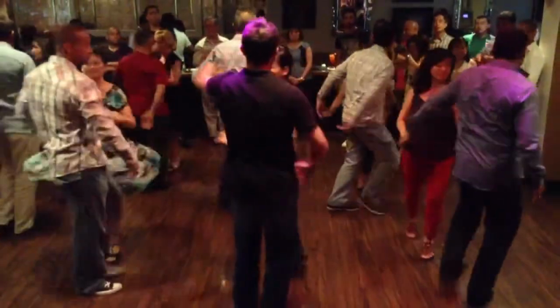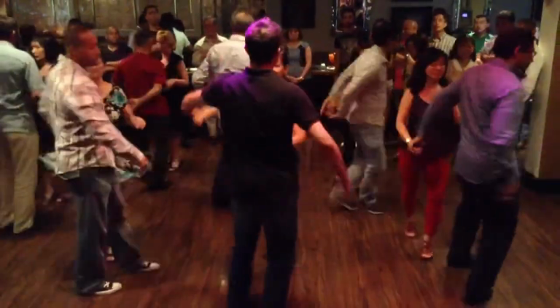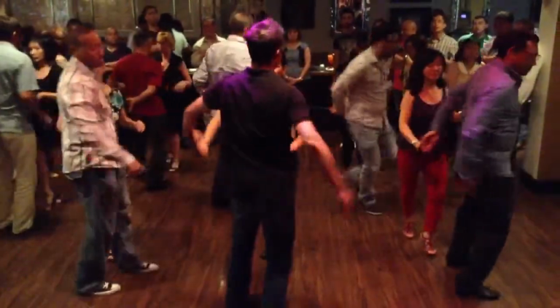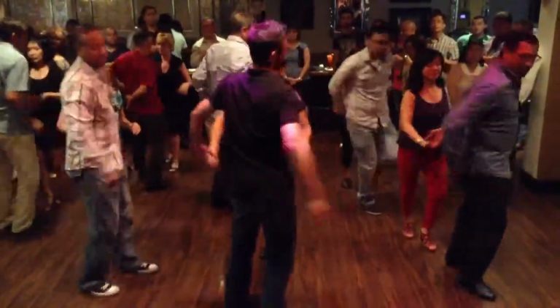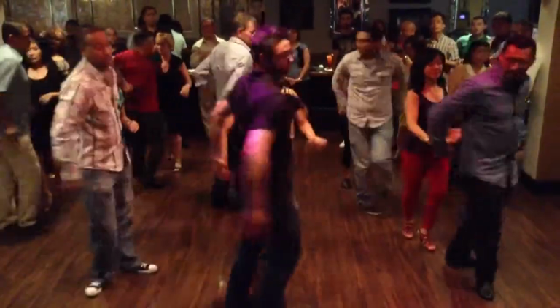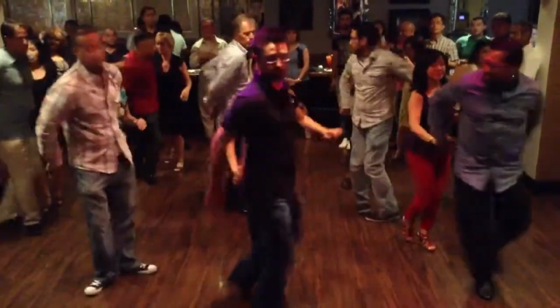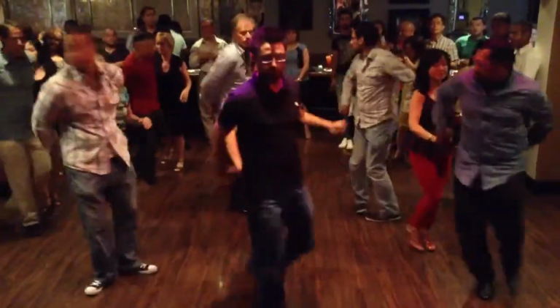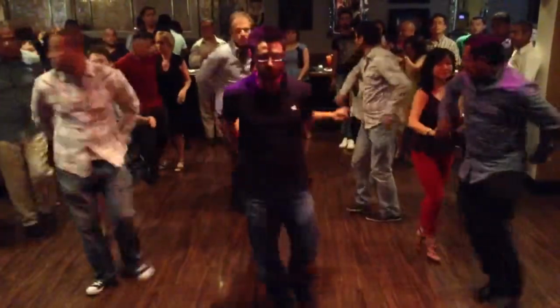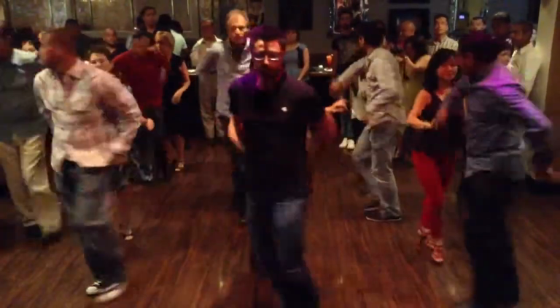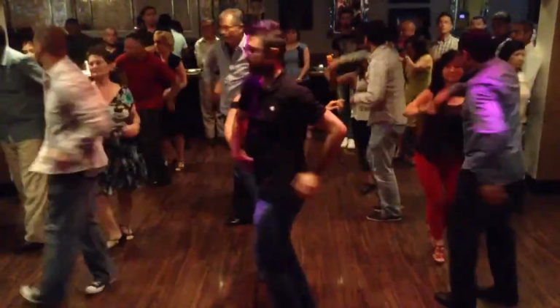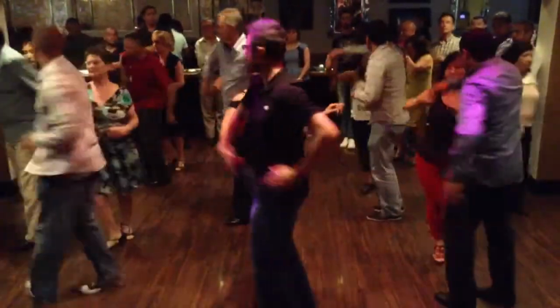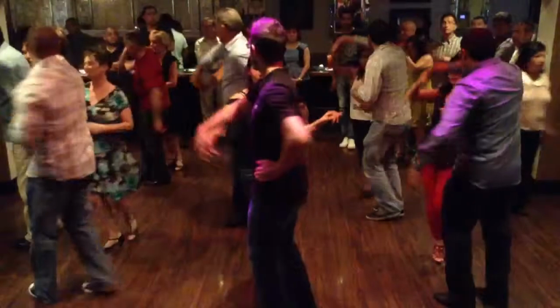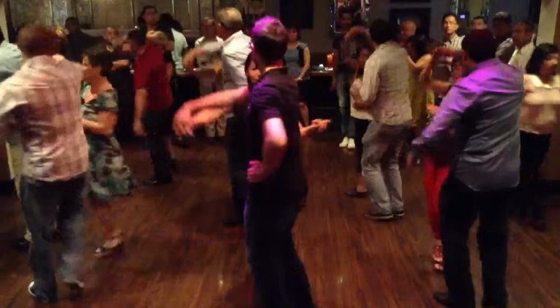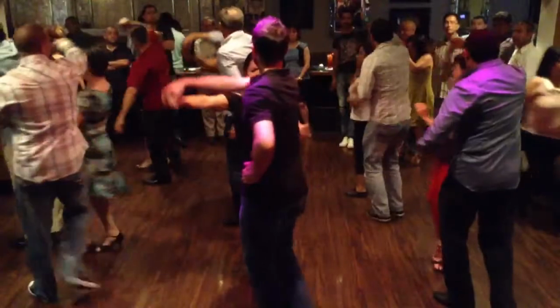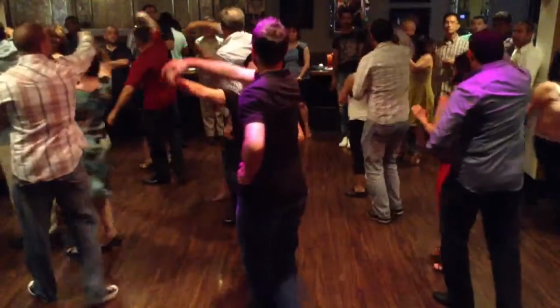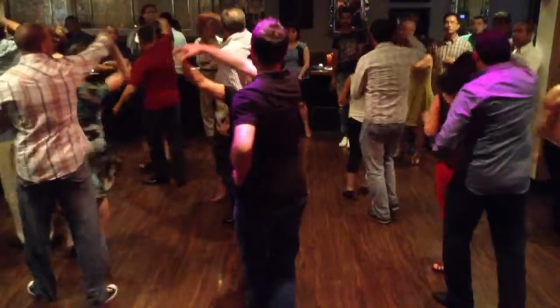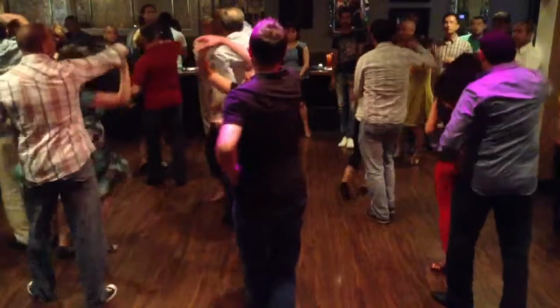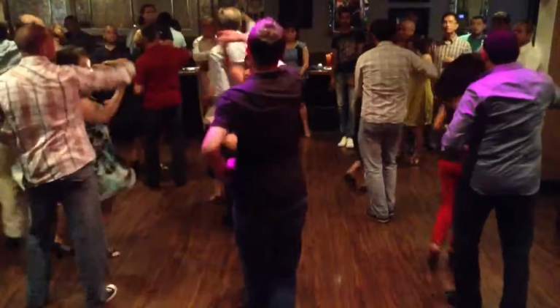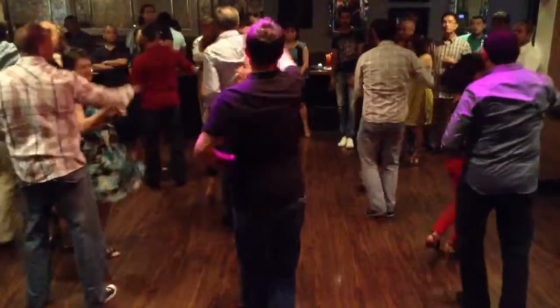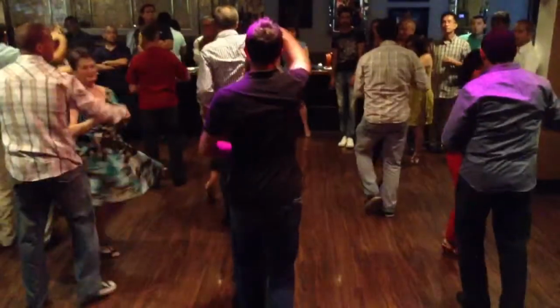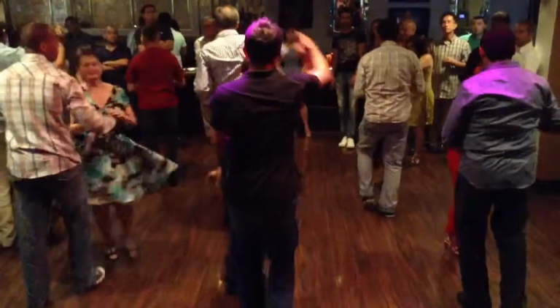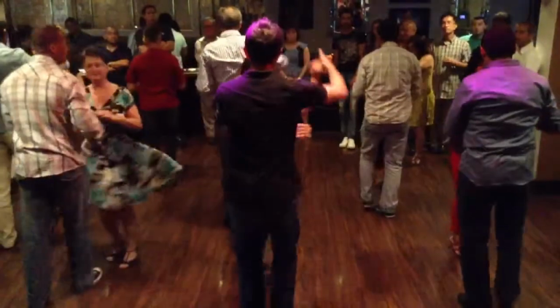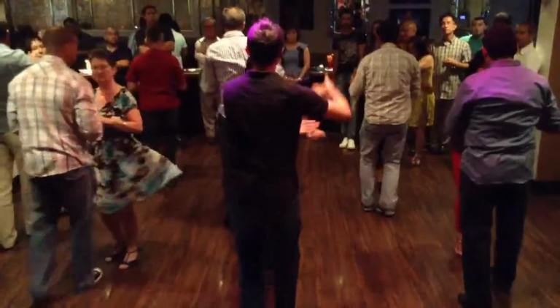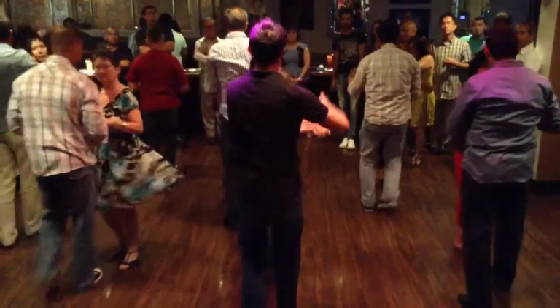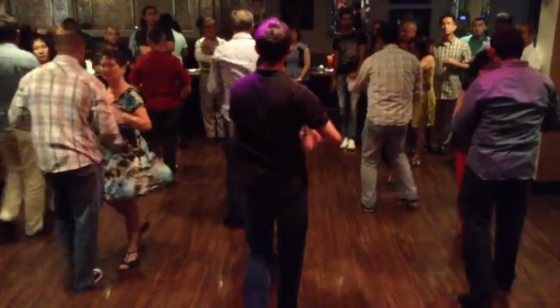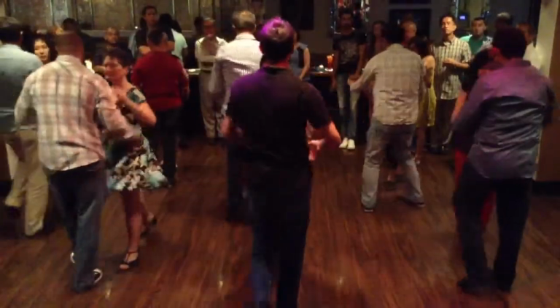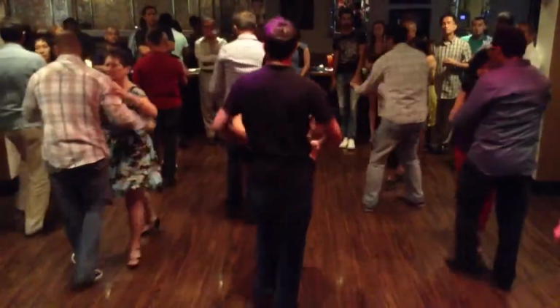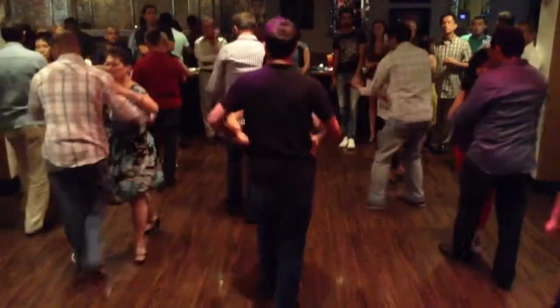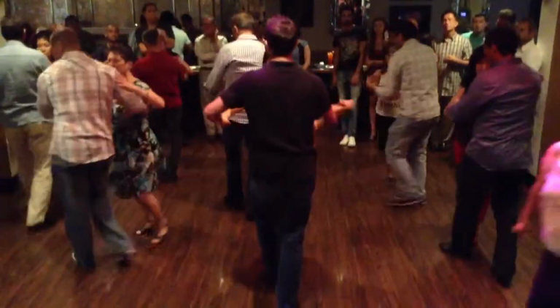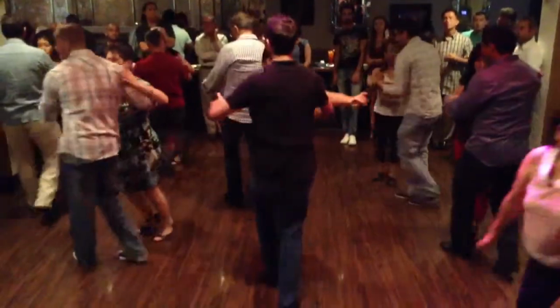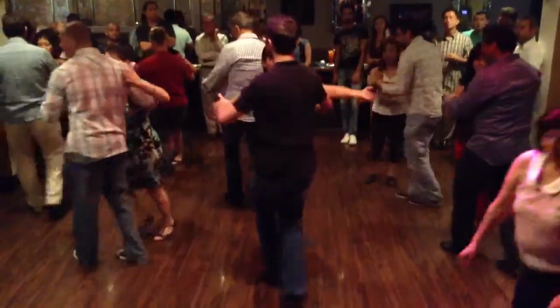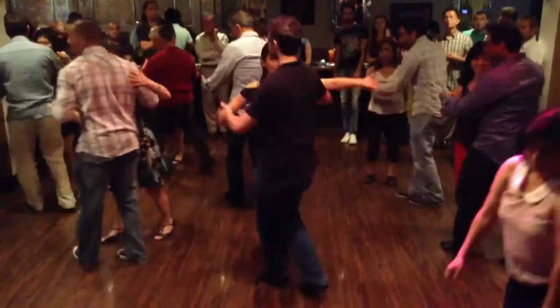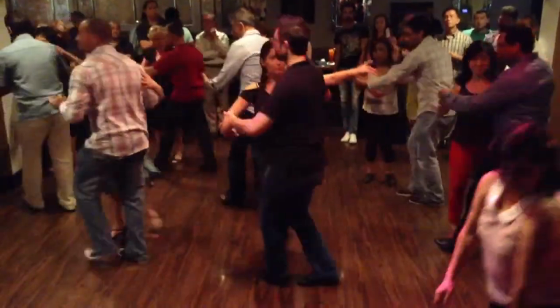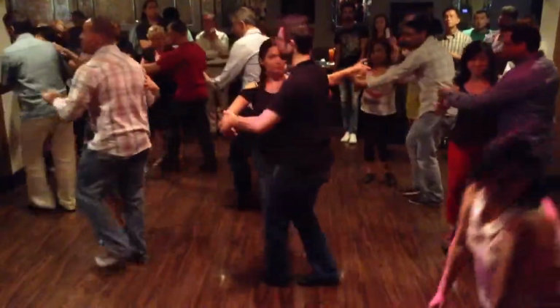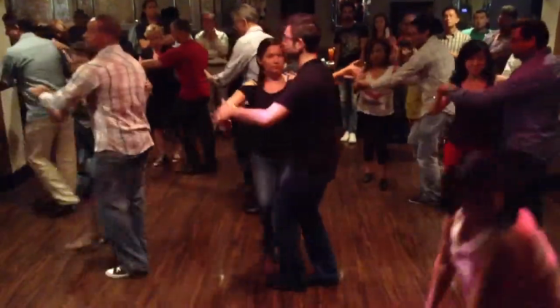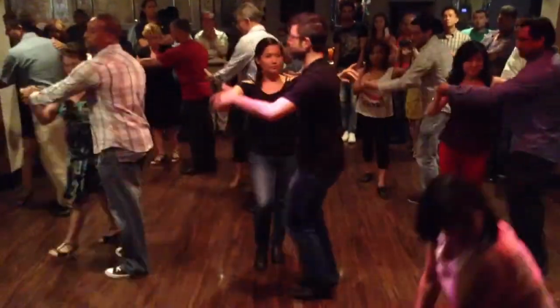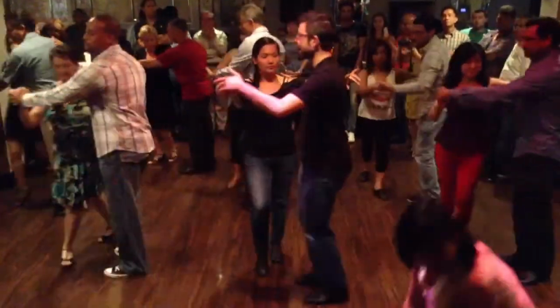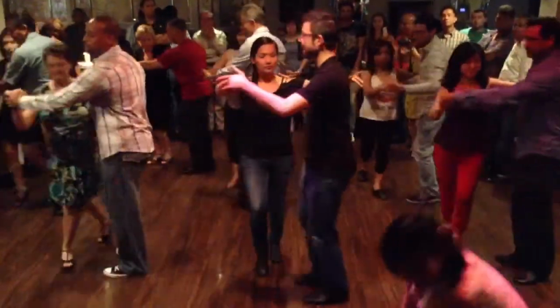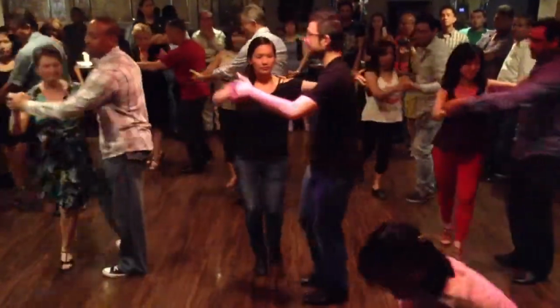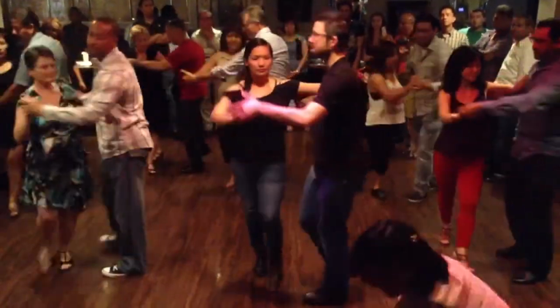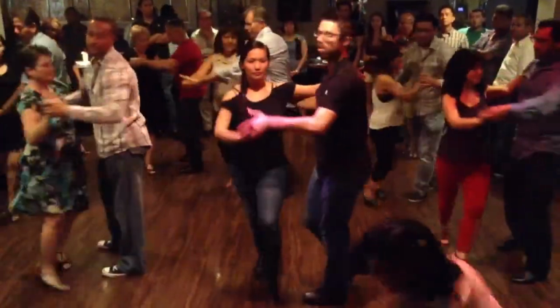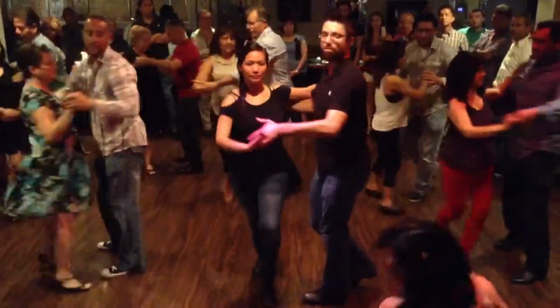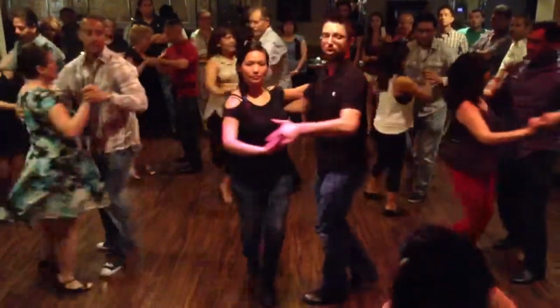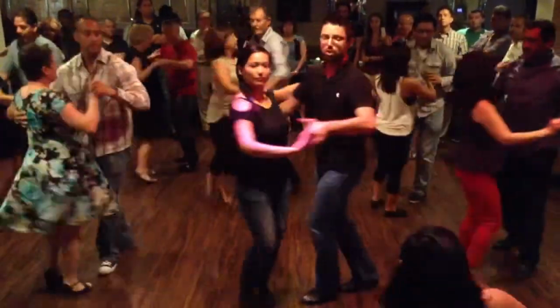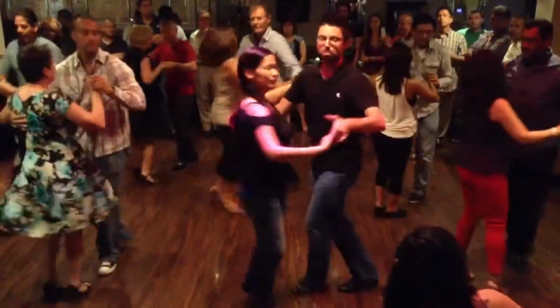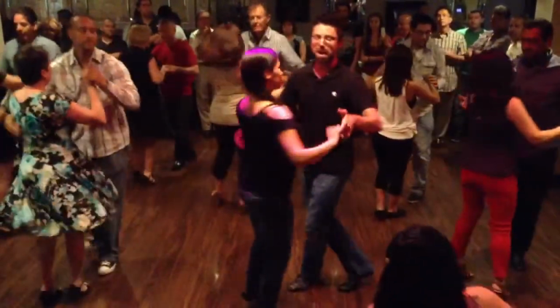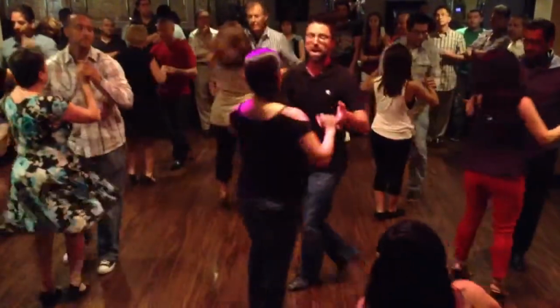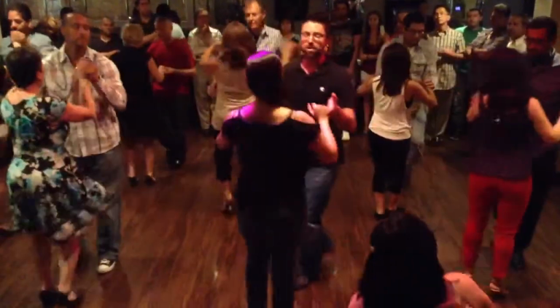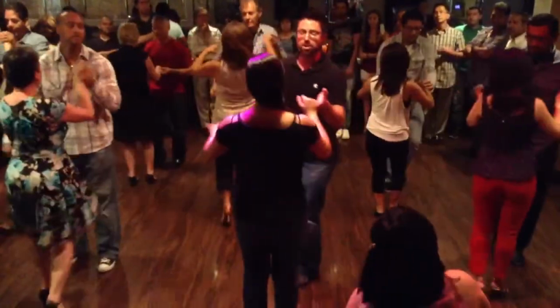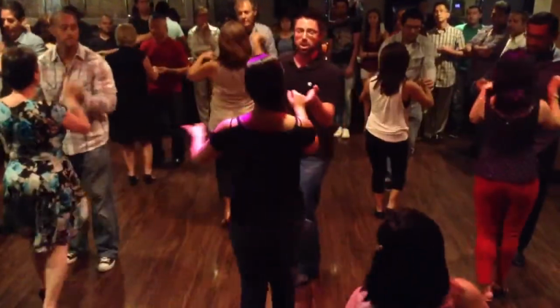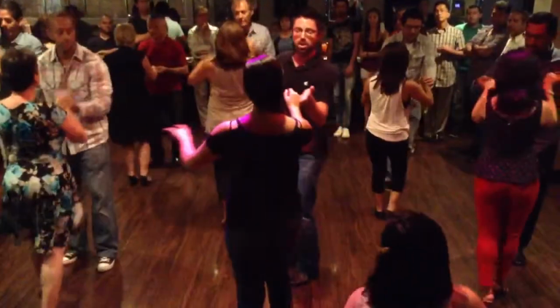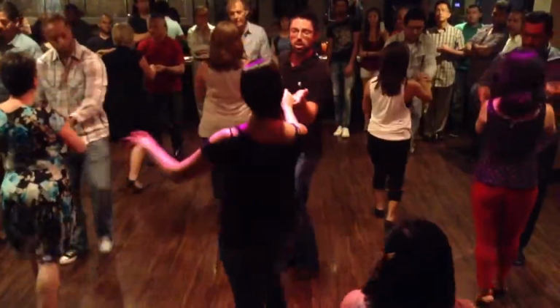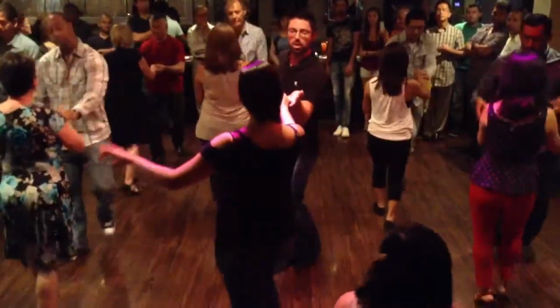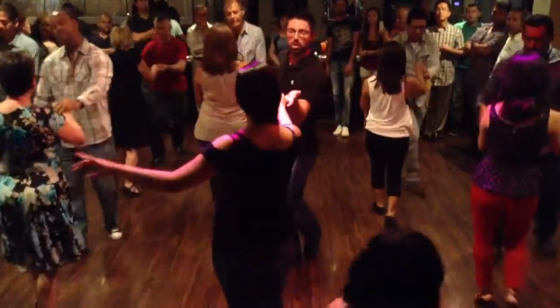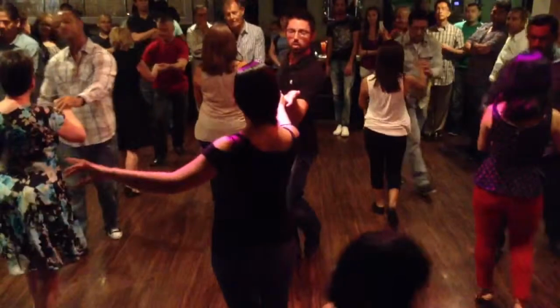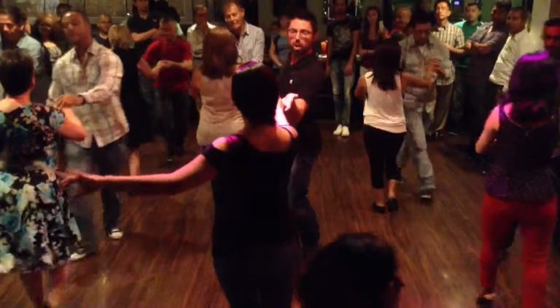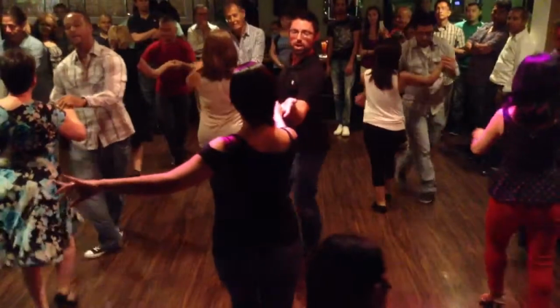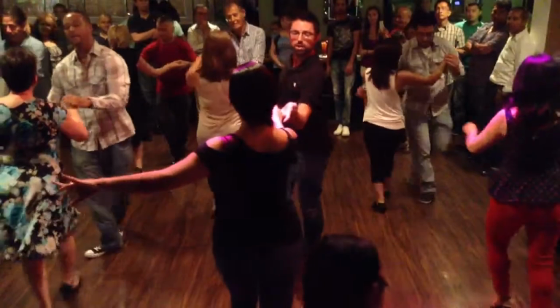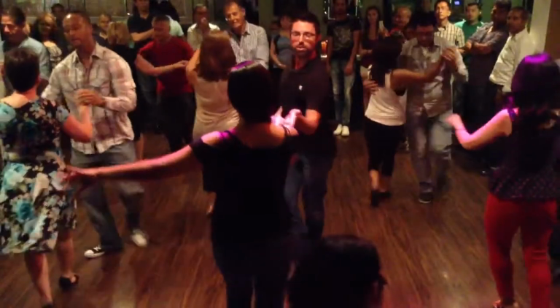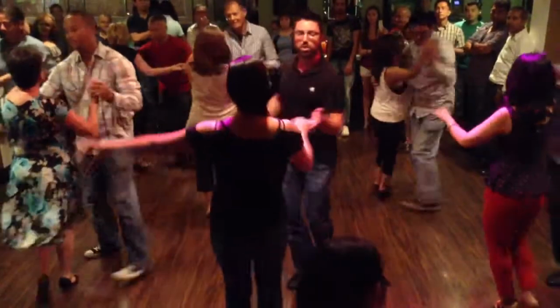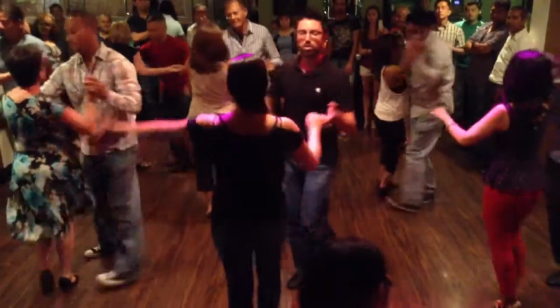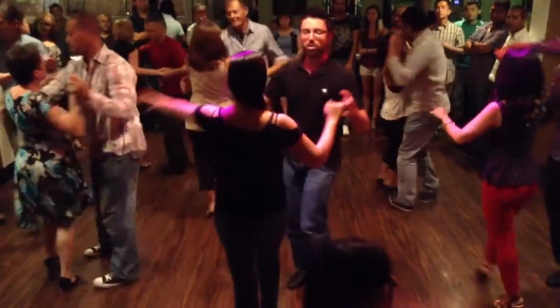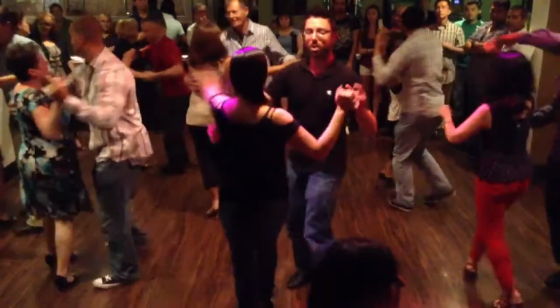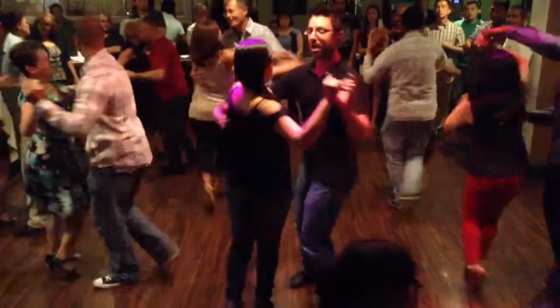One, two, three, pick up the body lead. One, two, three, full spot turn. One, two, three, and six steps.